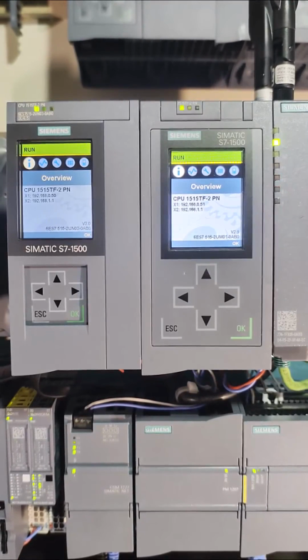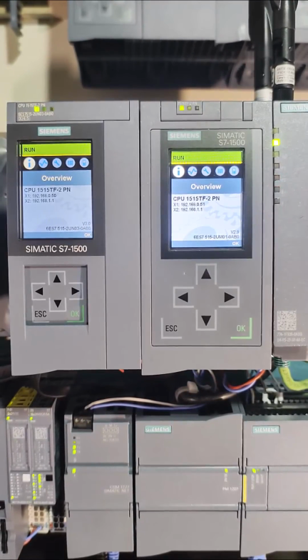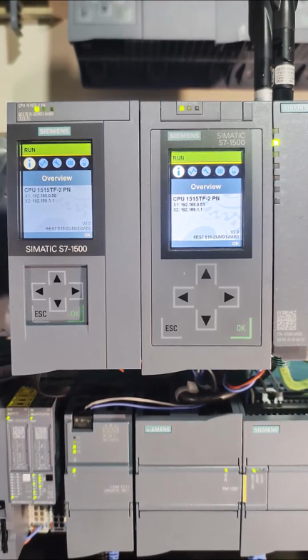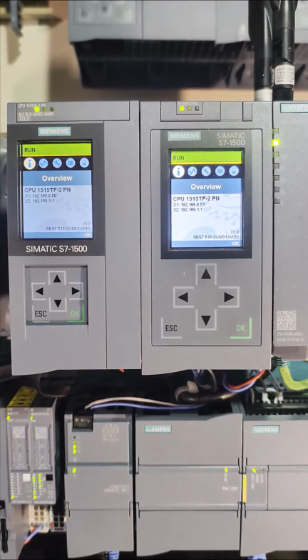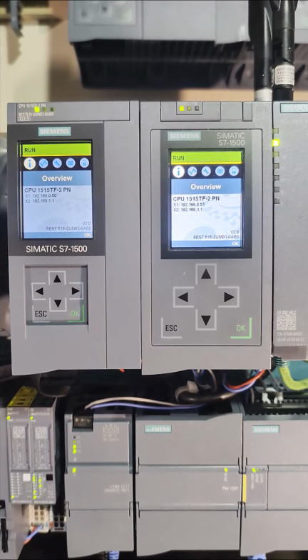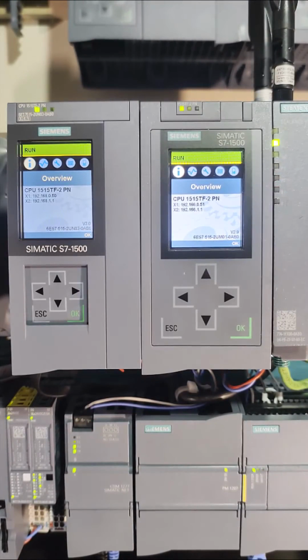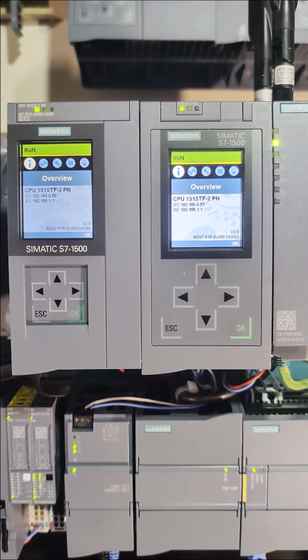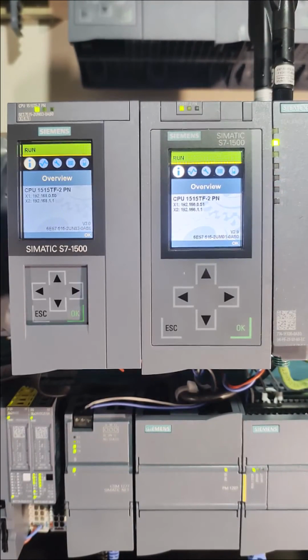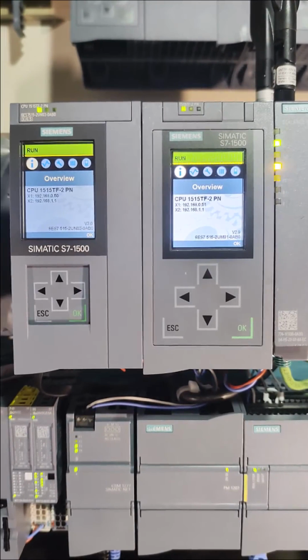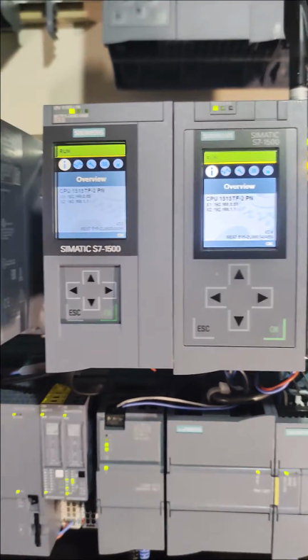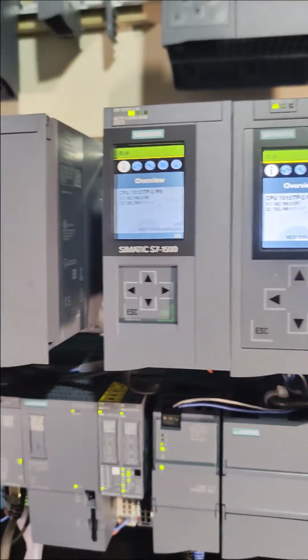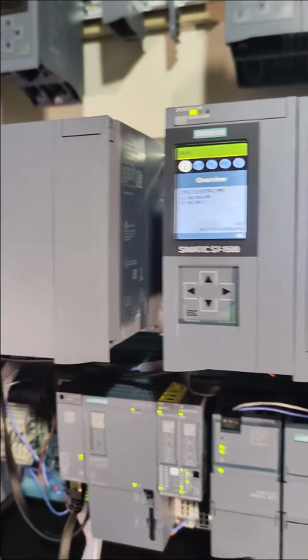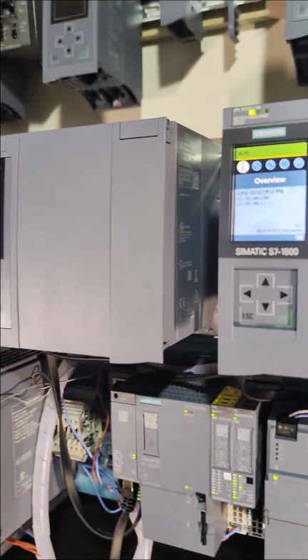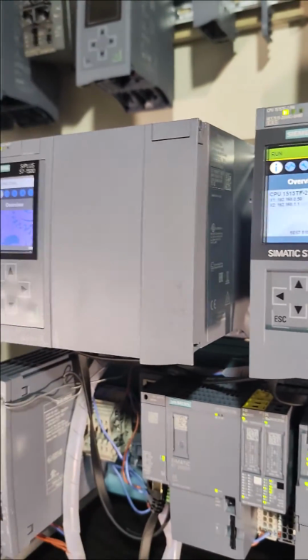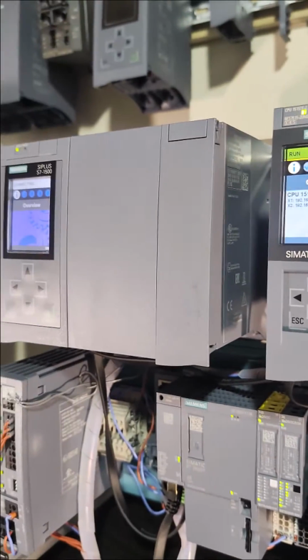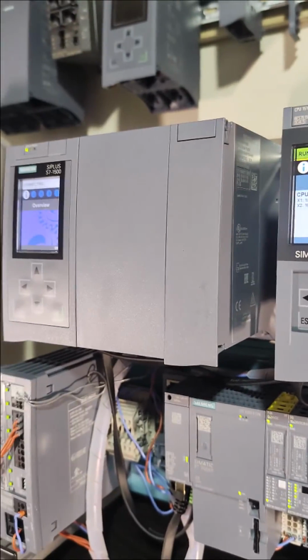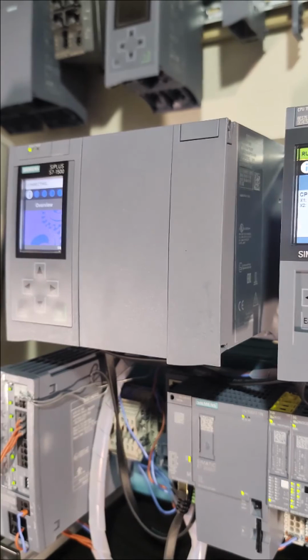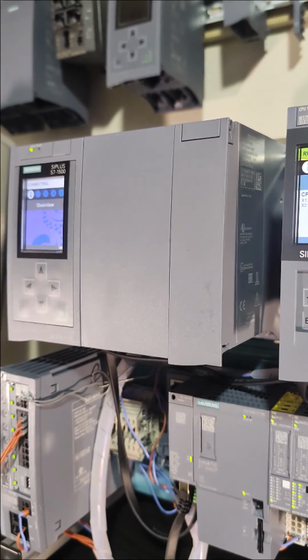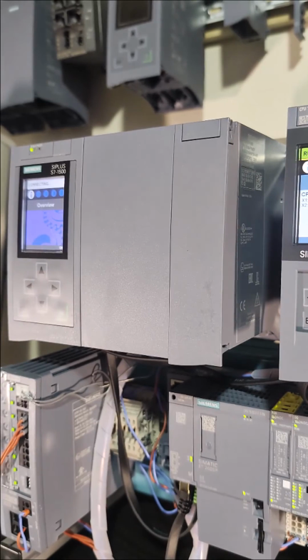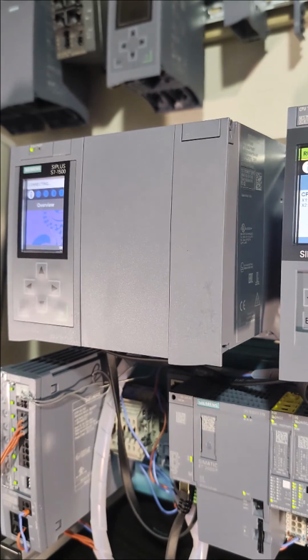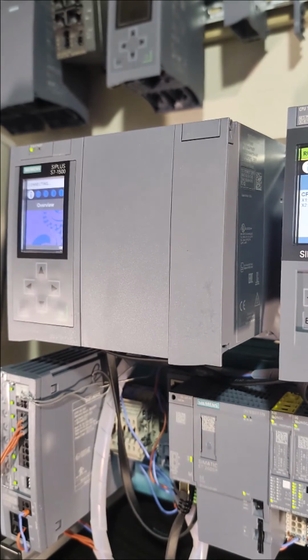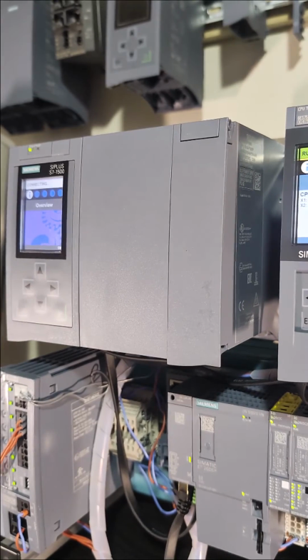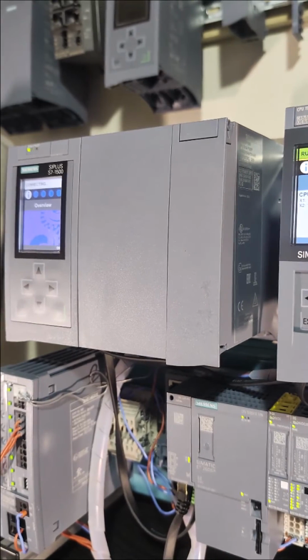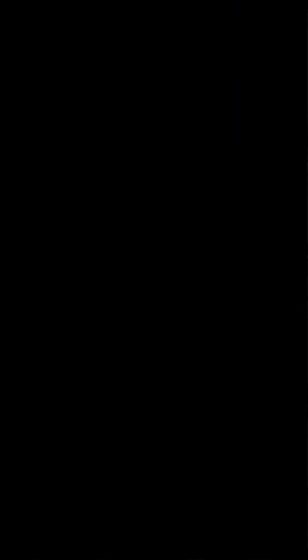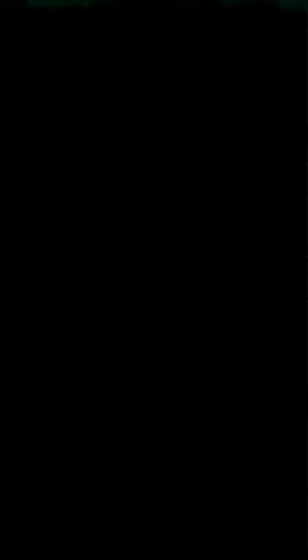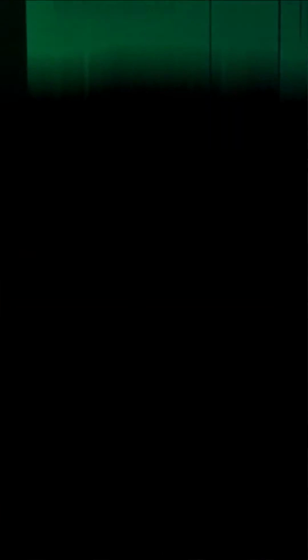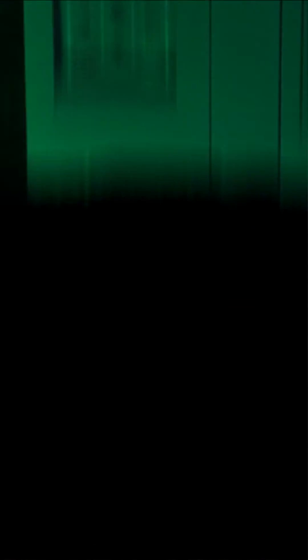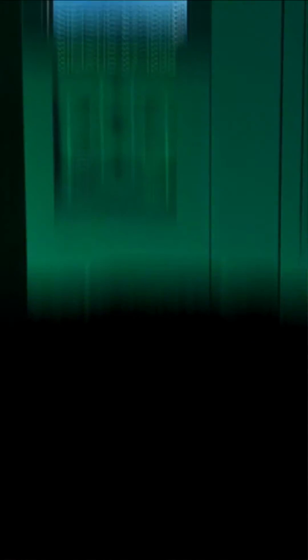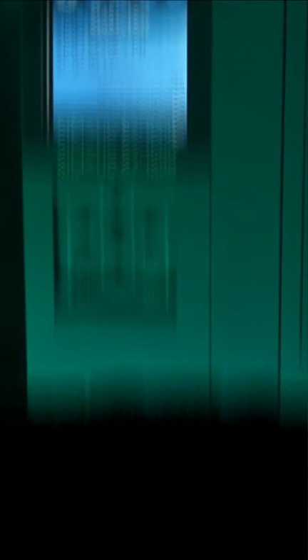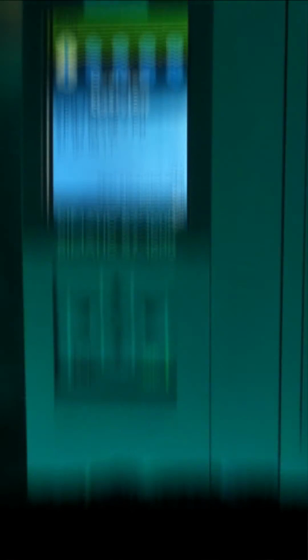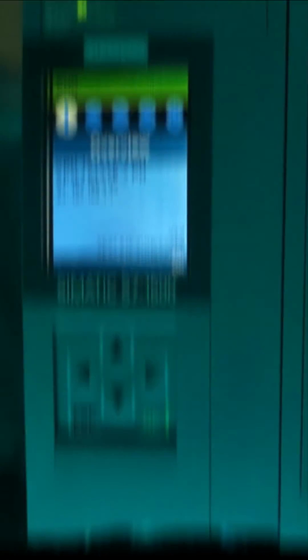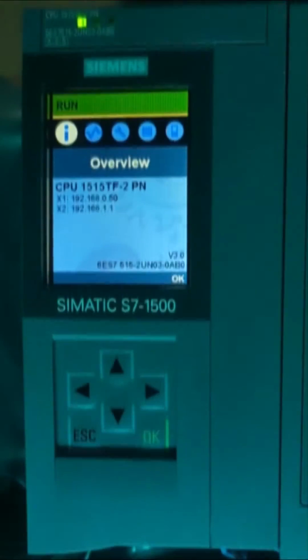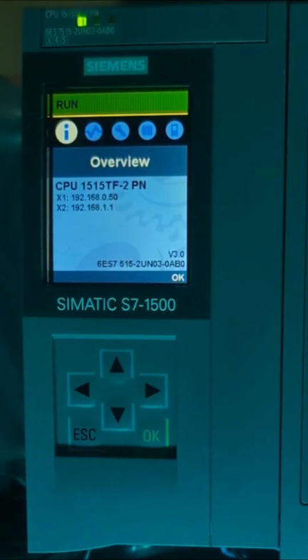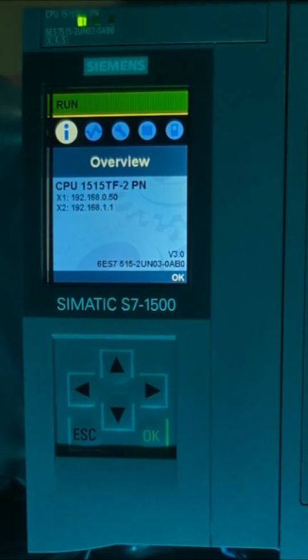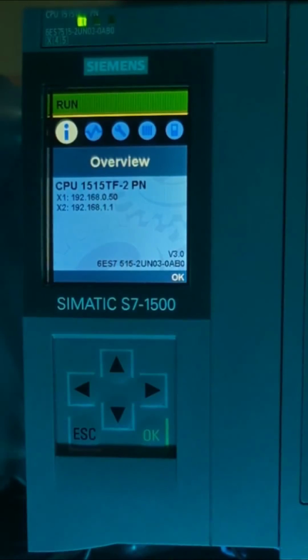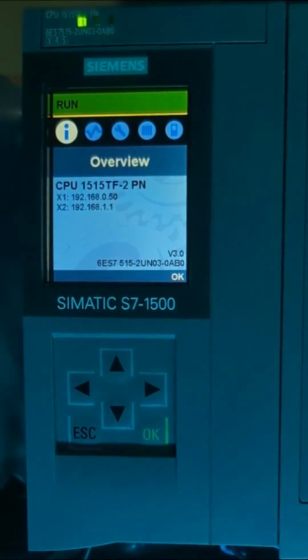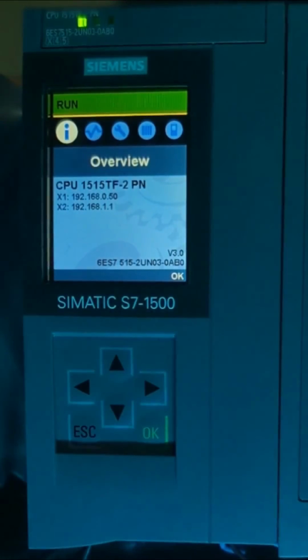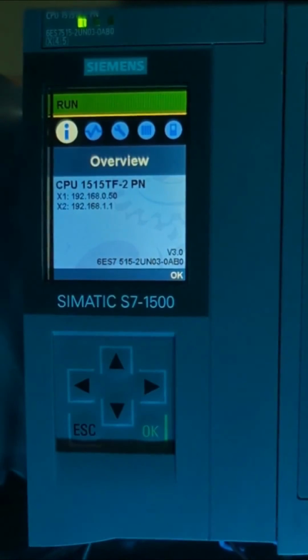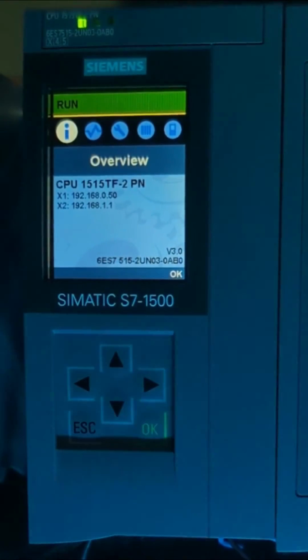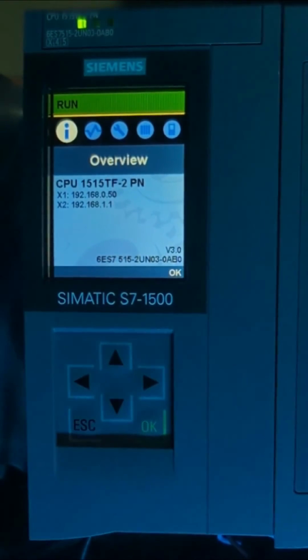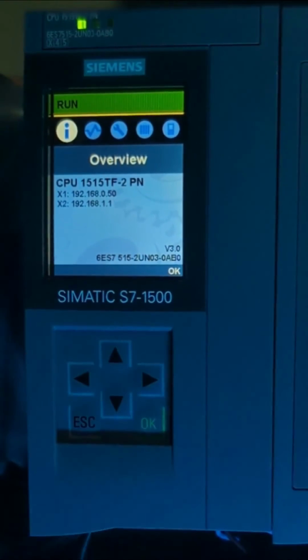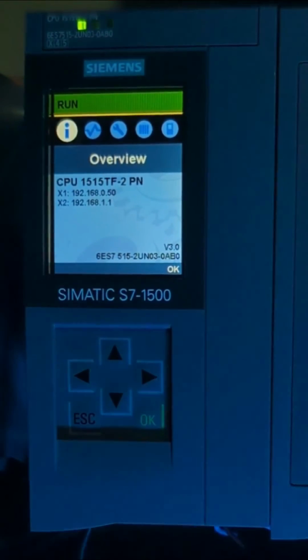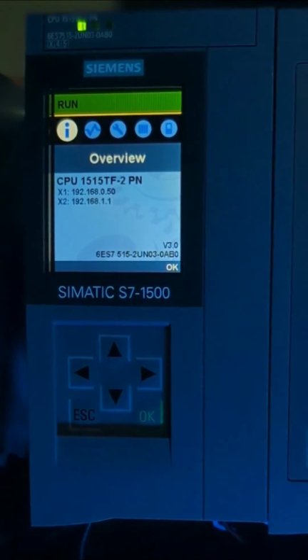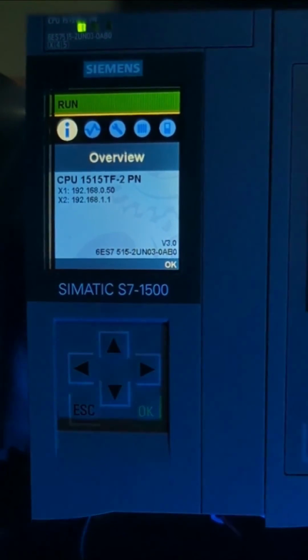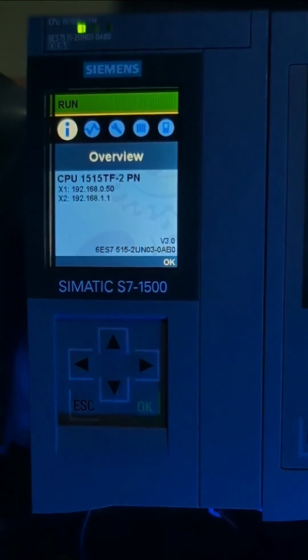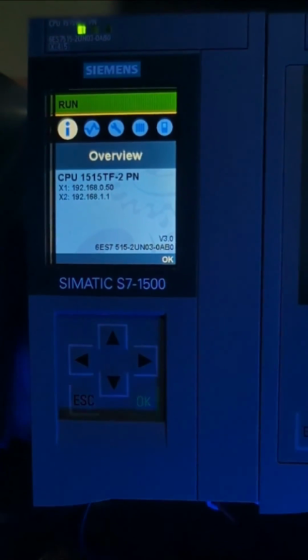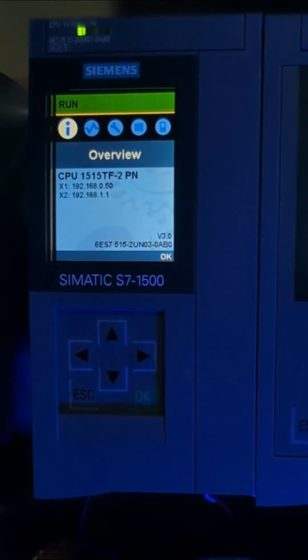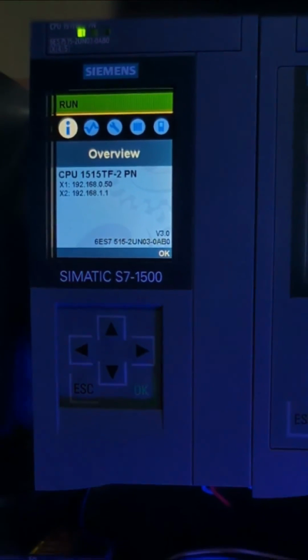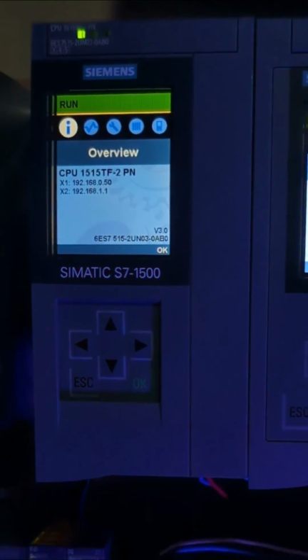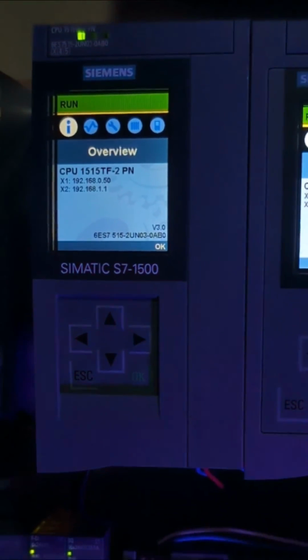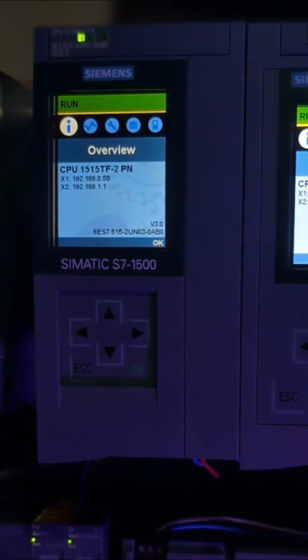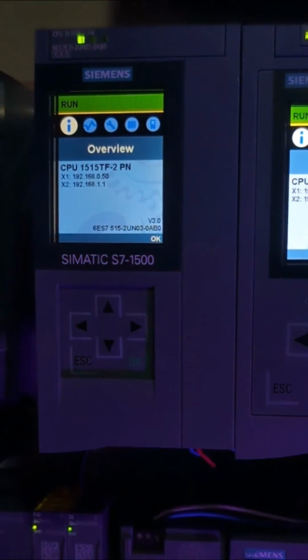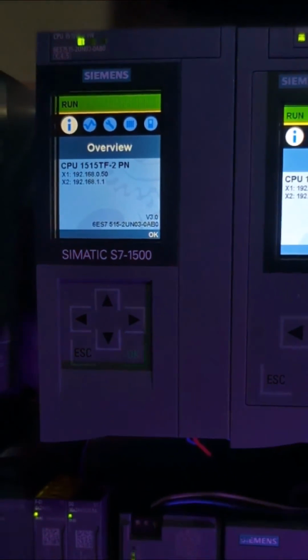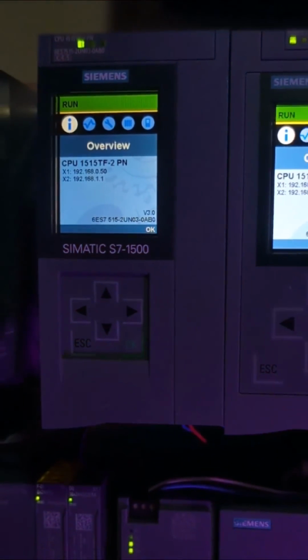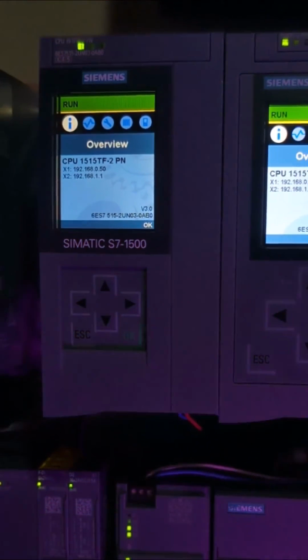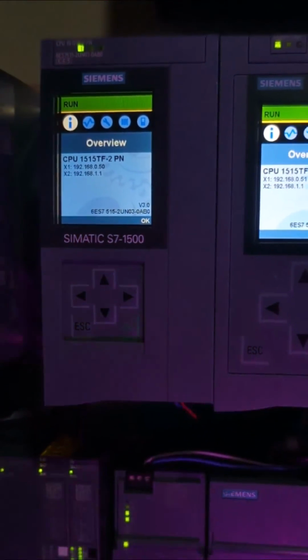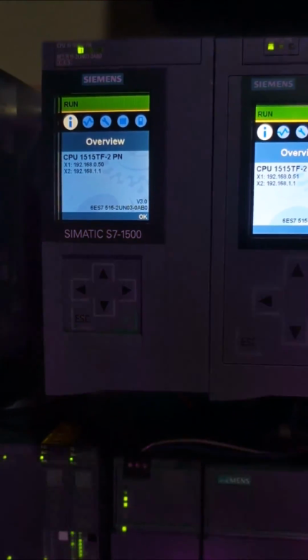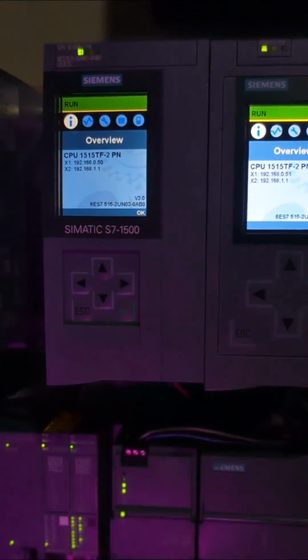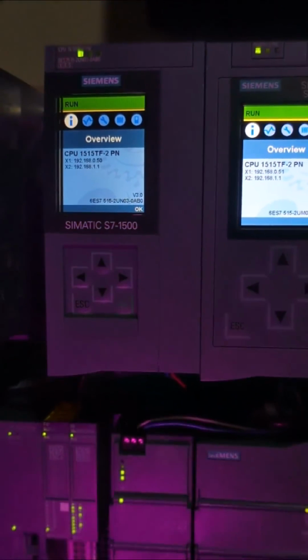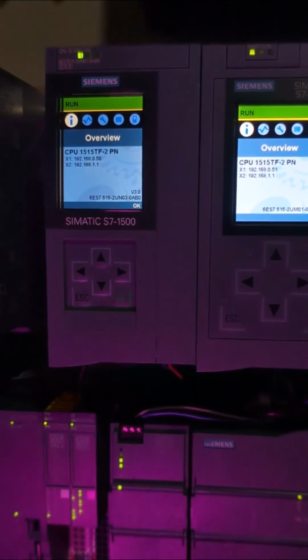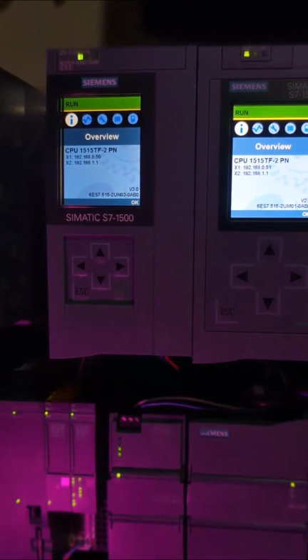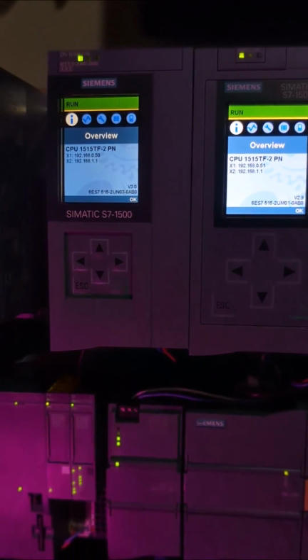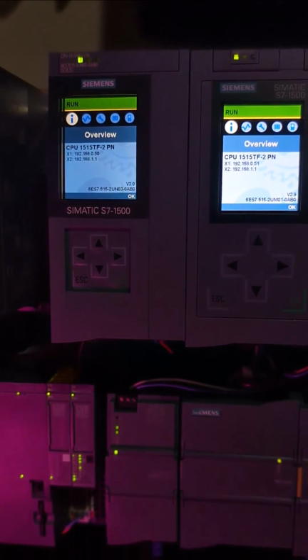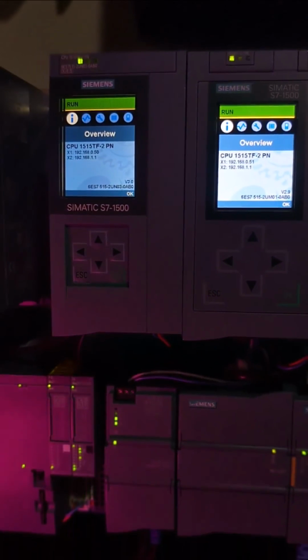Are there any specific applications or features where you've noticed the most significant impact from the faster processor? Now that you know, I hope that helps.